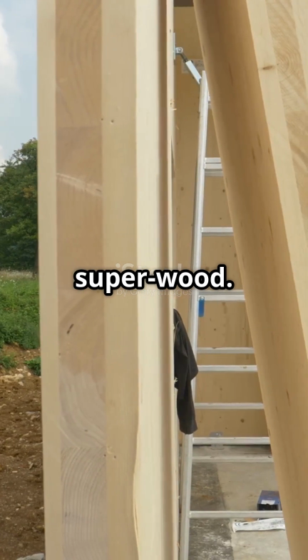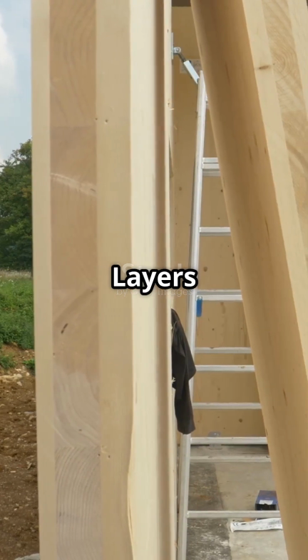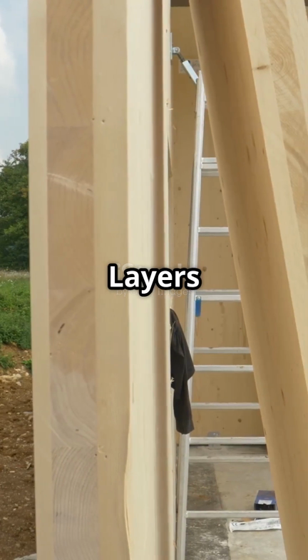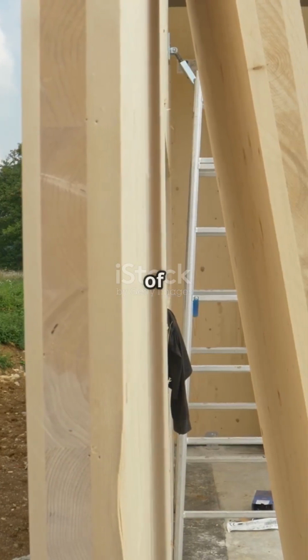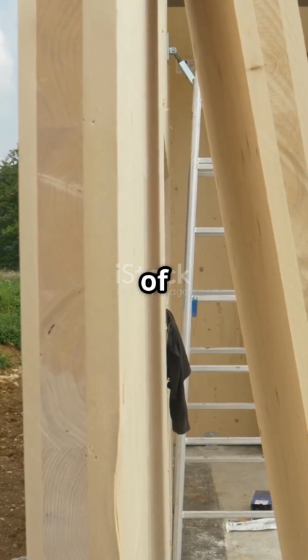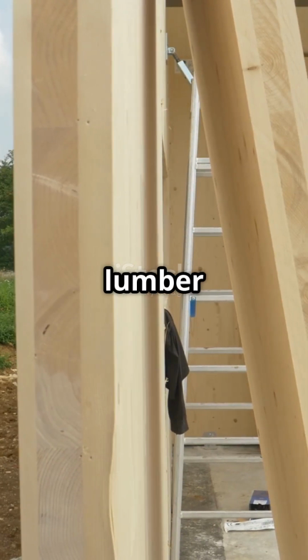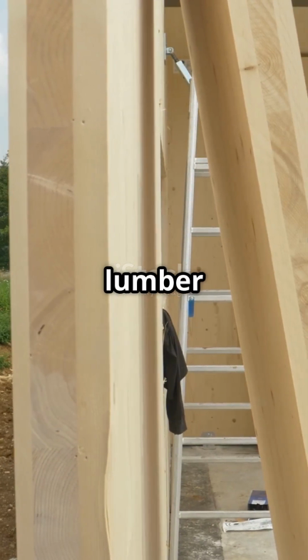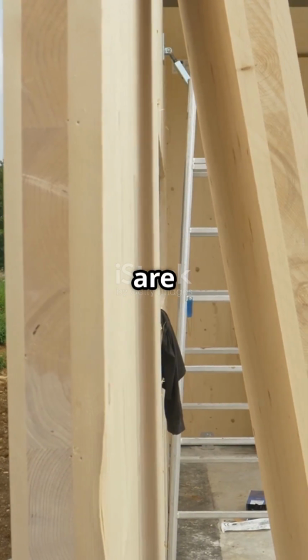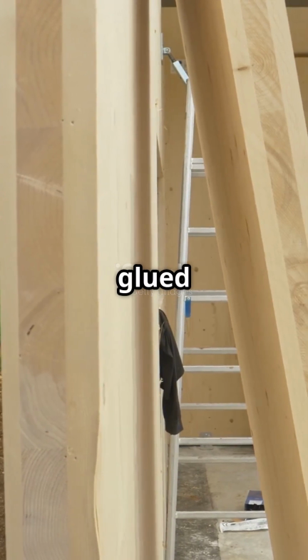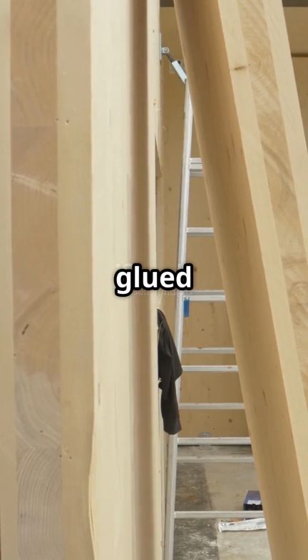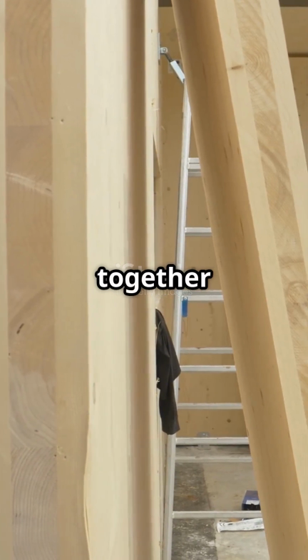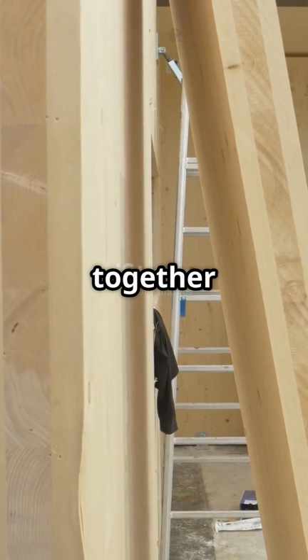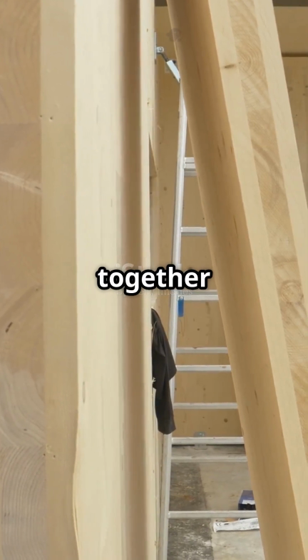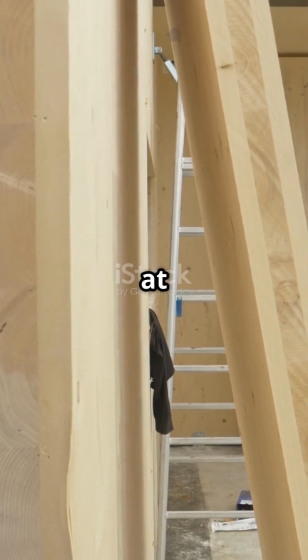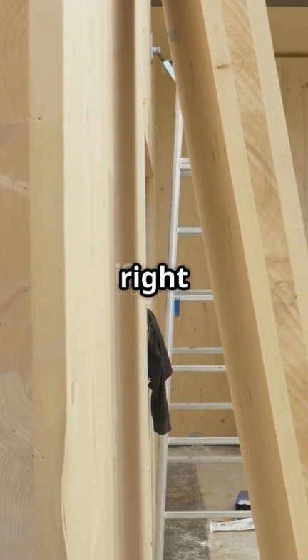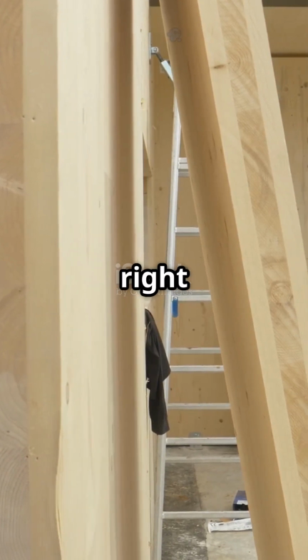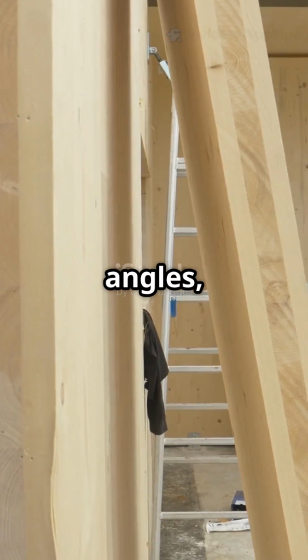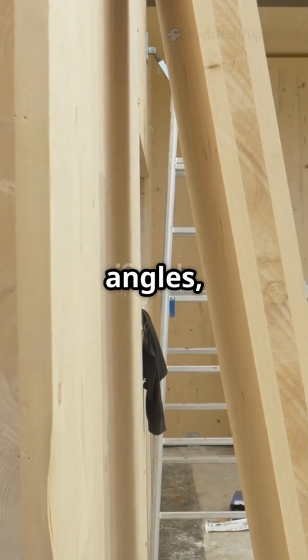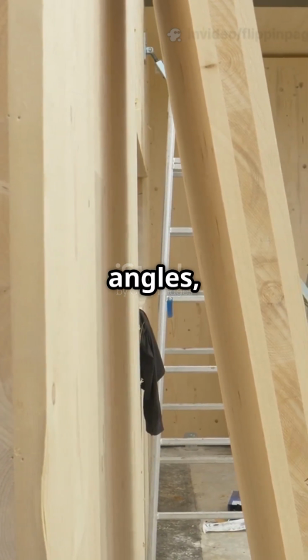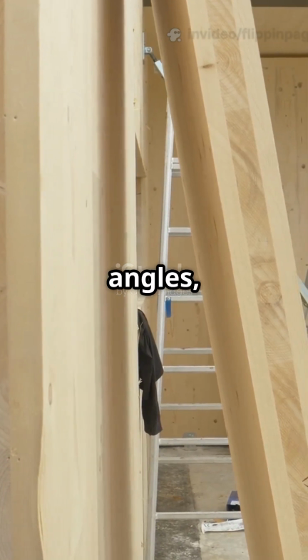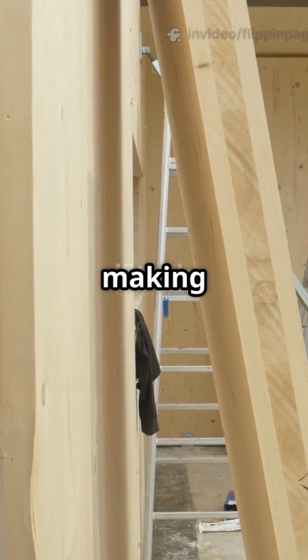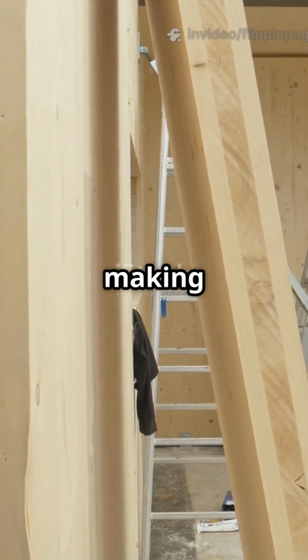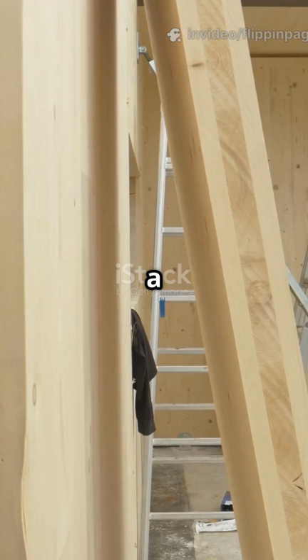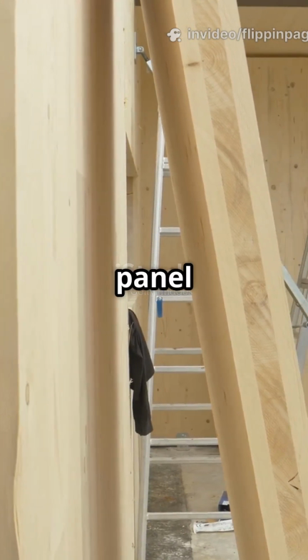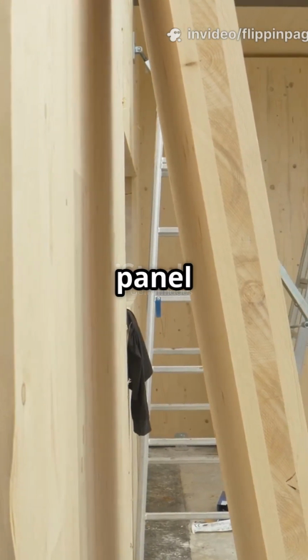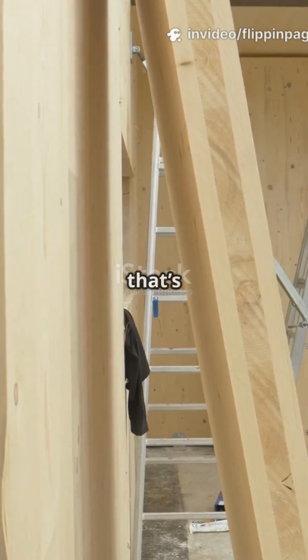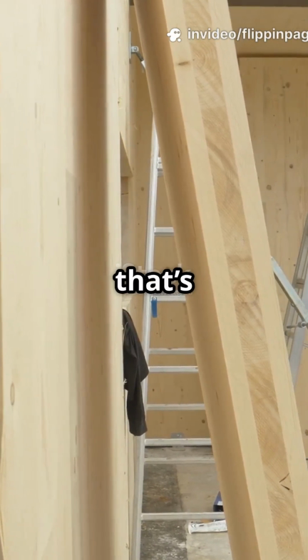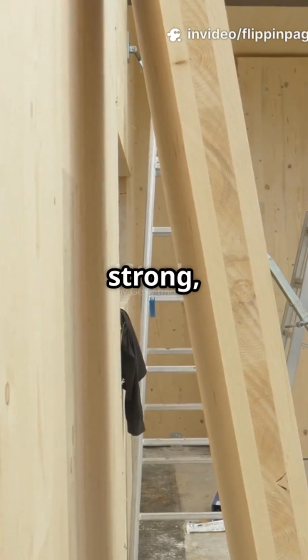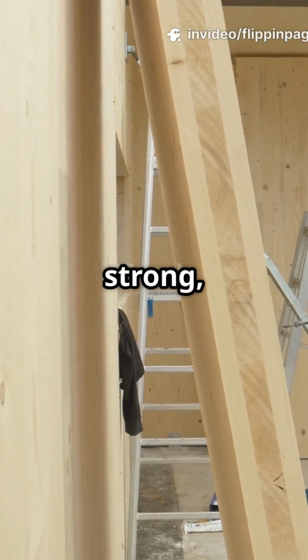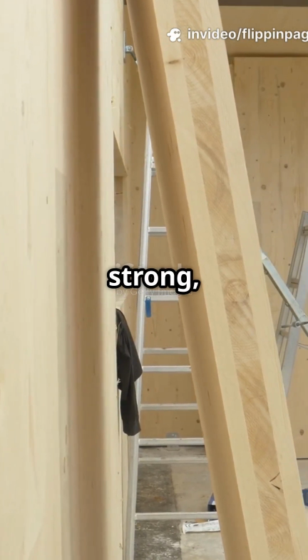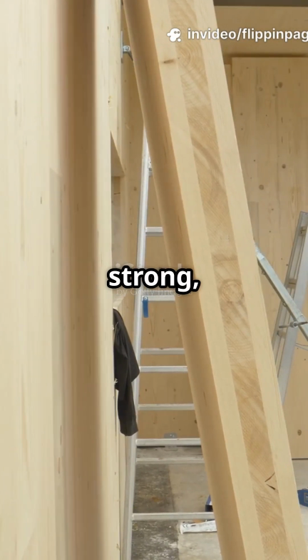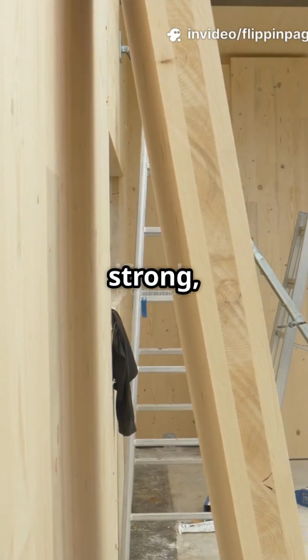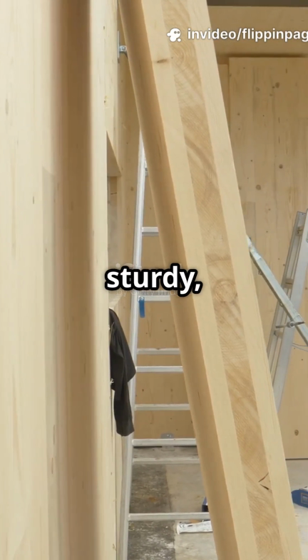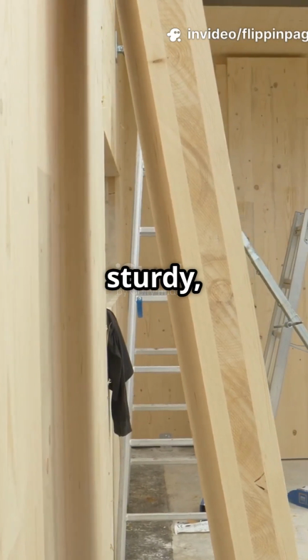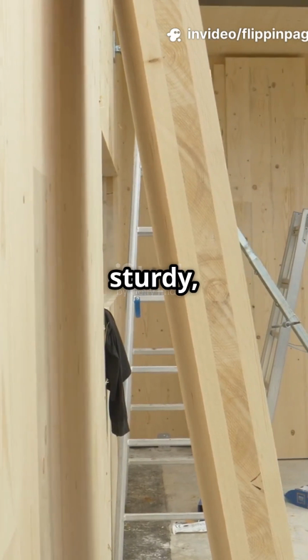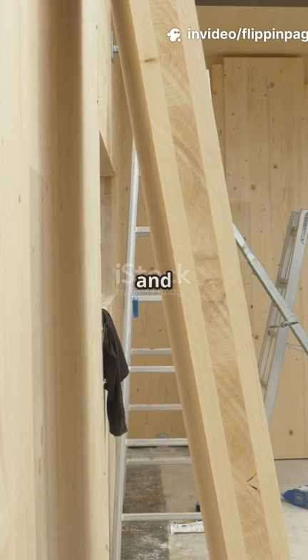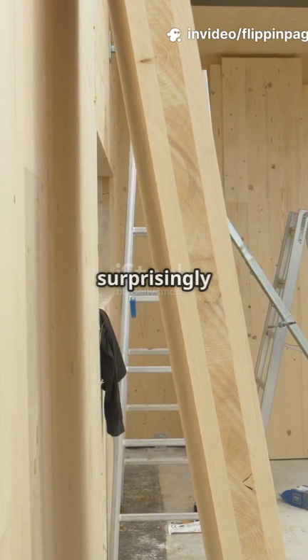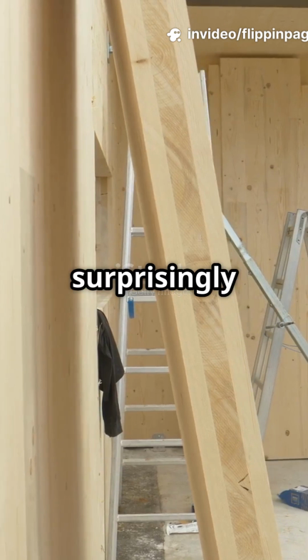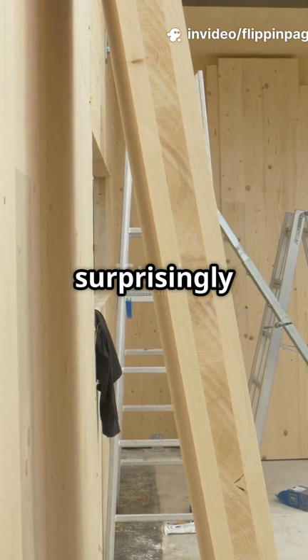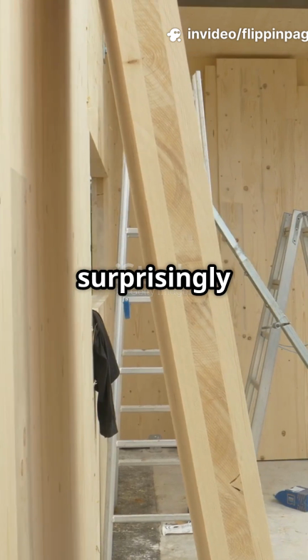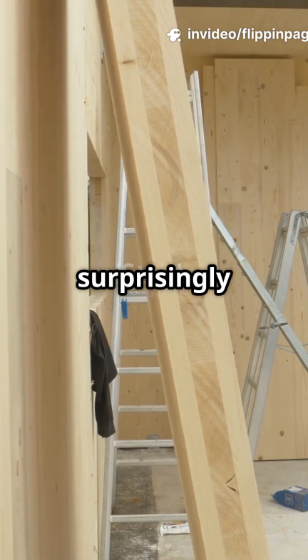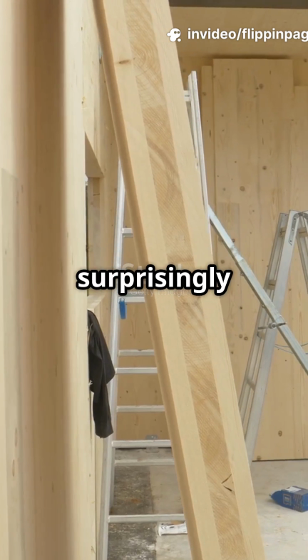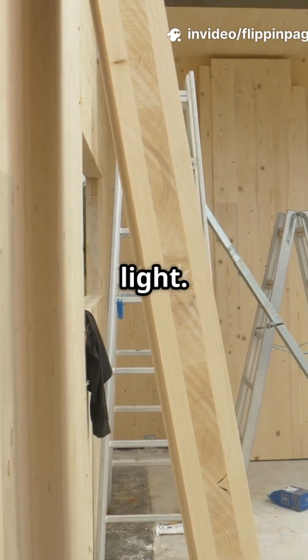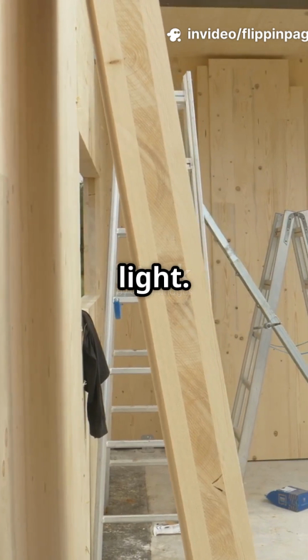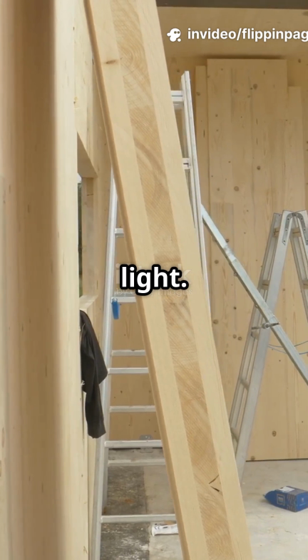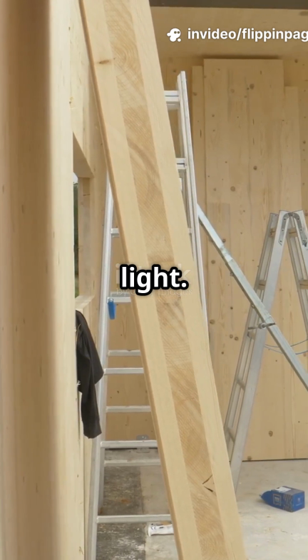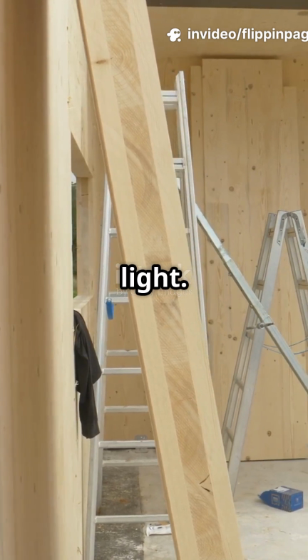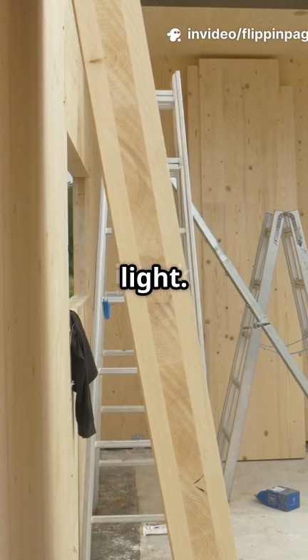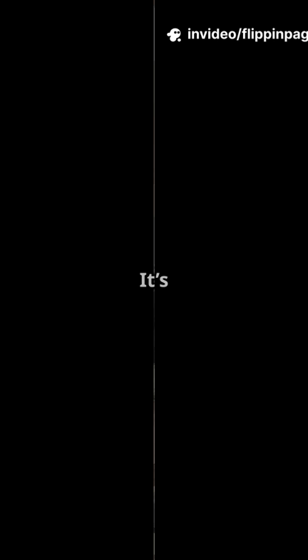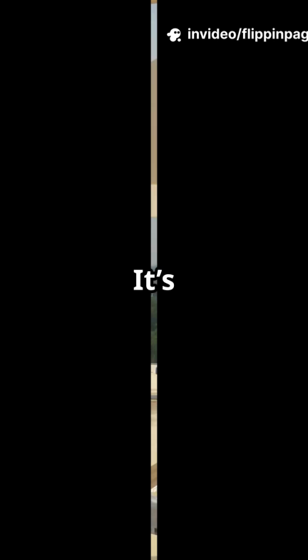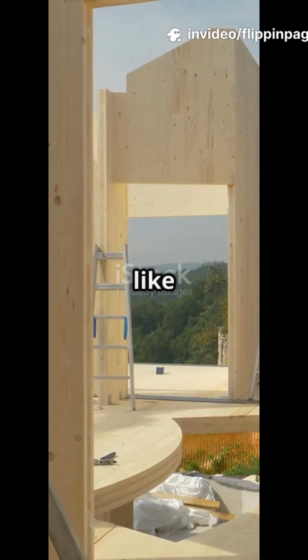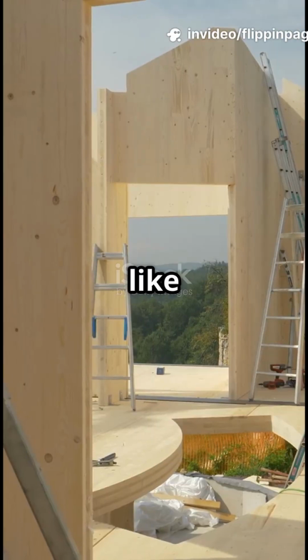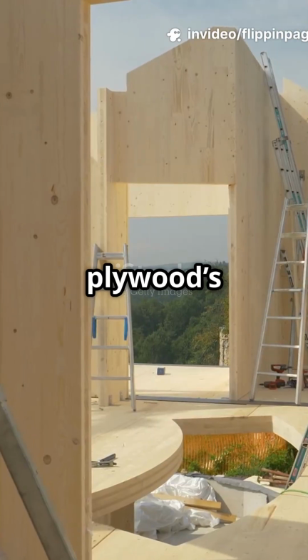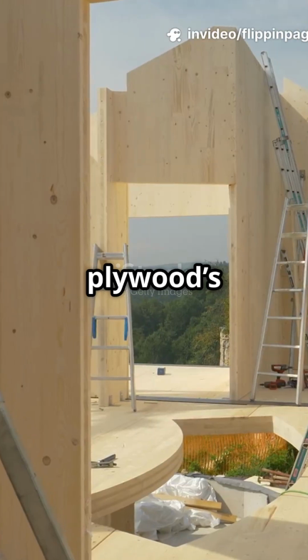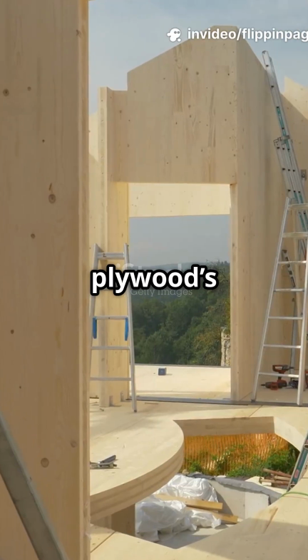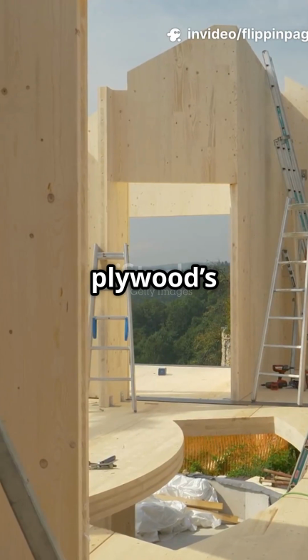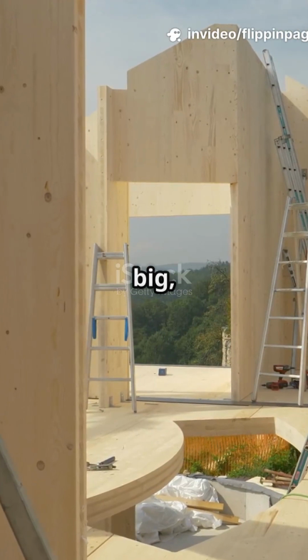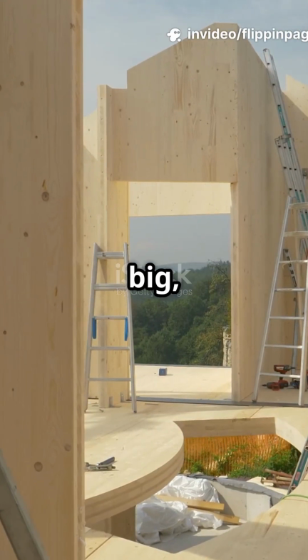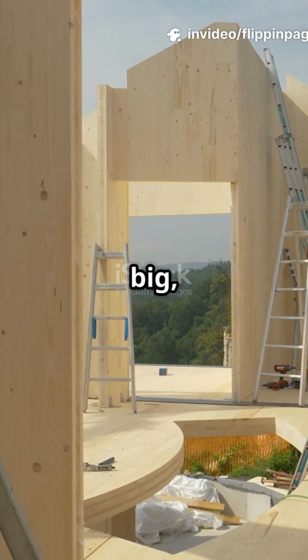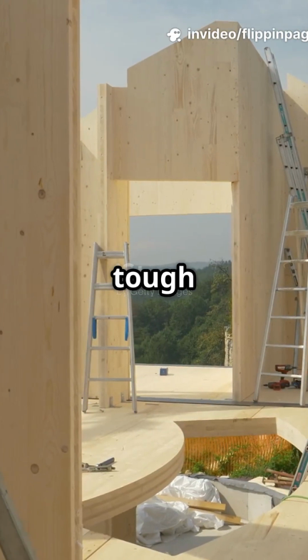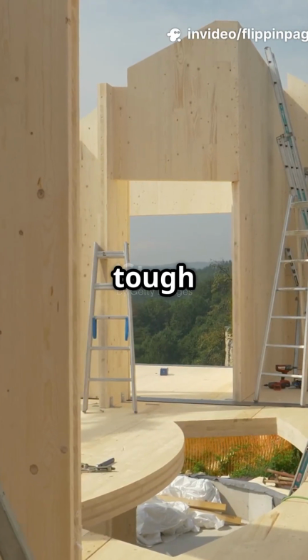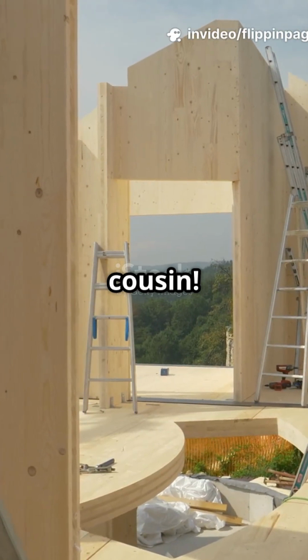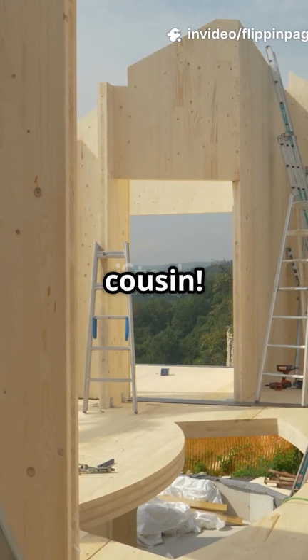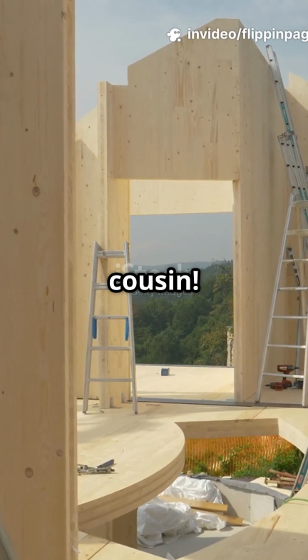Layers of lumber are glued together at right angles, making a panel that's strong, sturdy, and surprisingly light. It's like plywood's big, tough cousin.